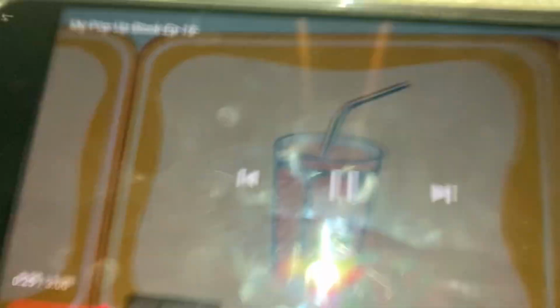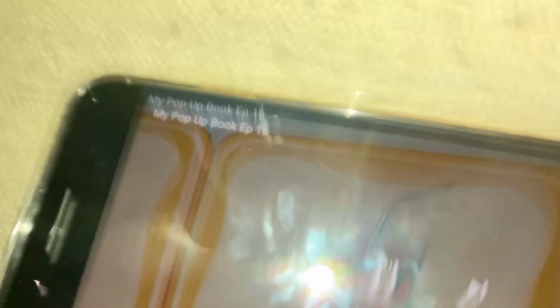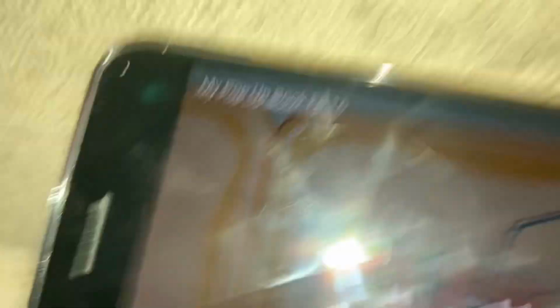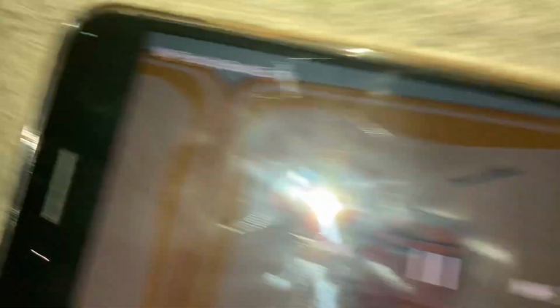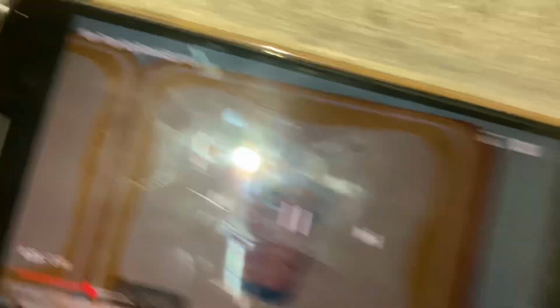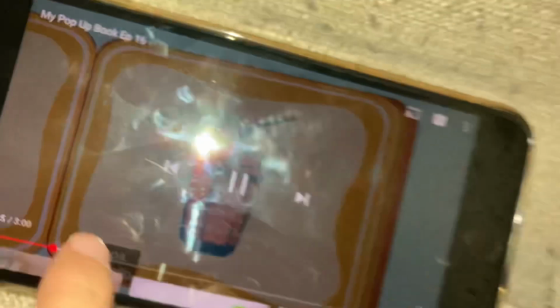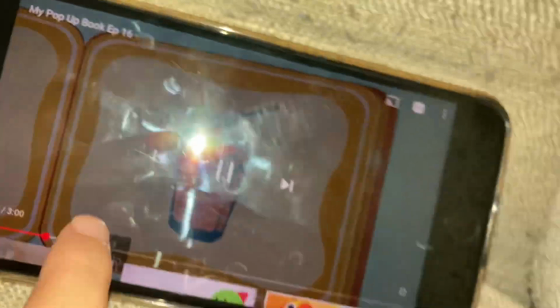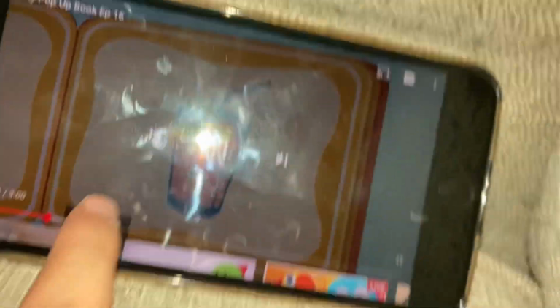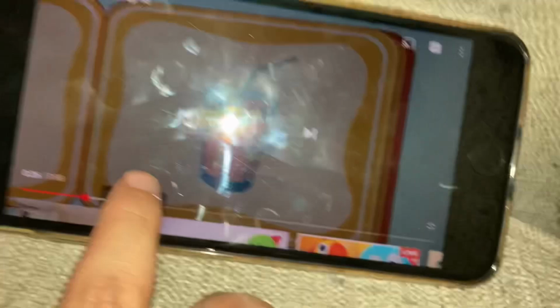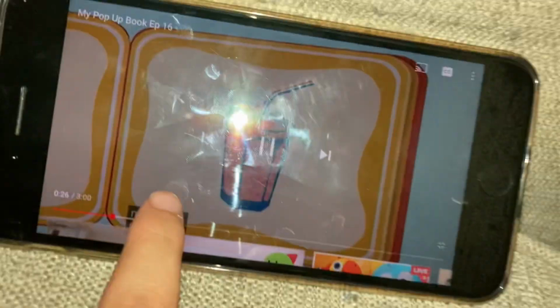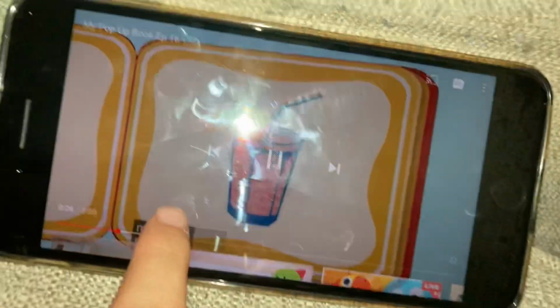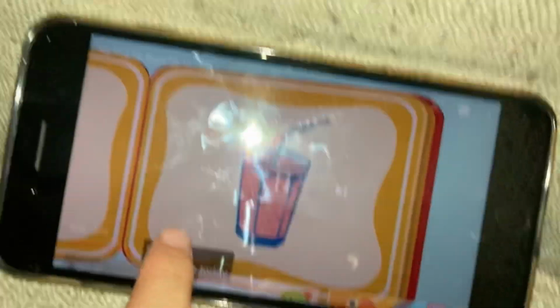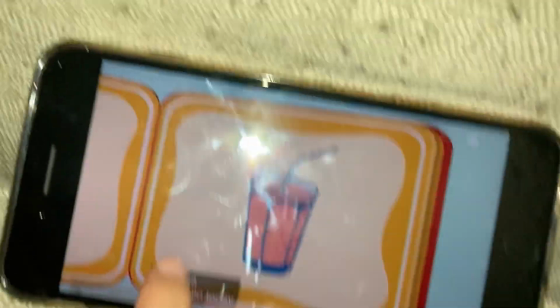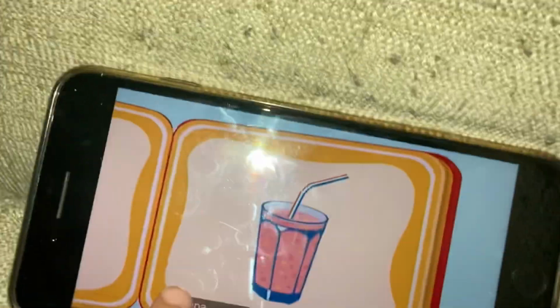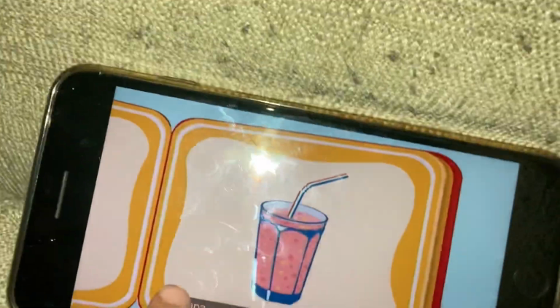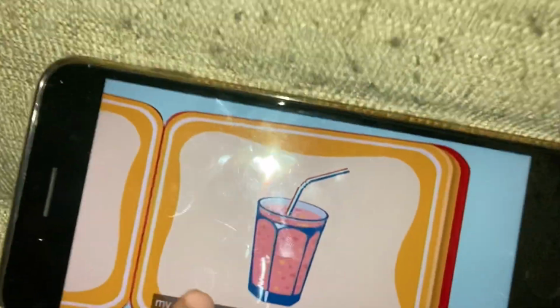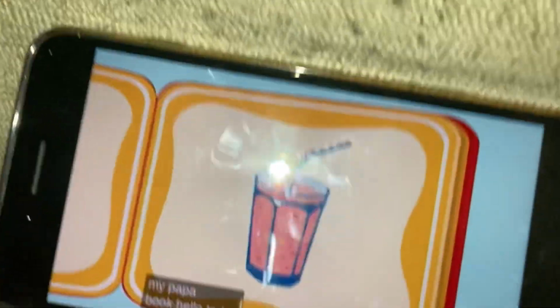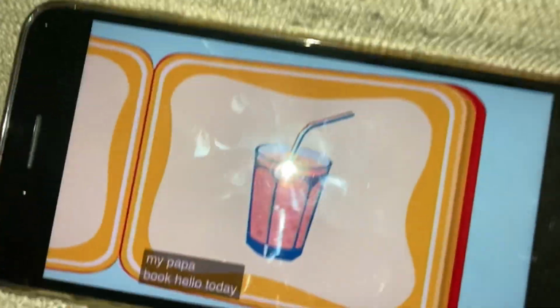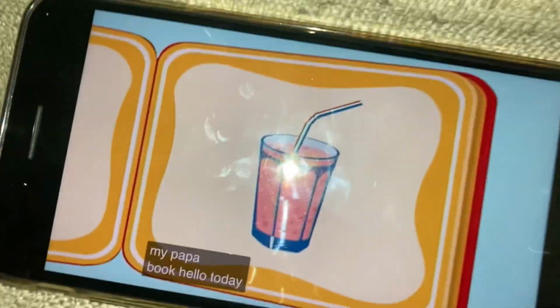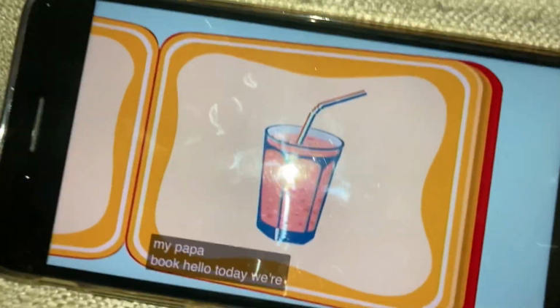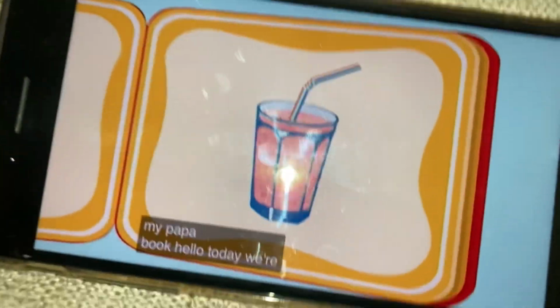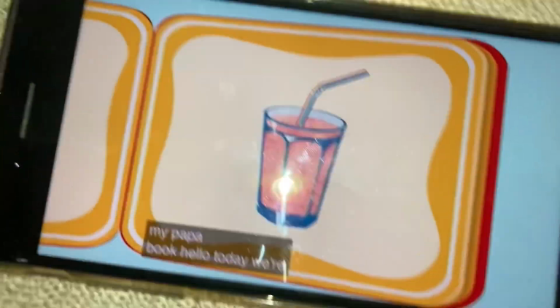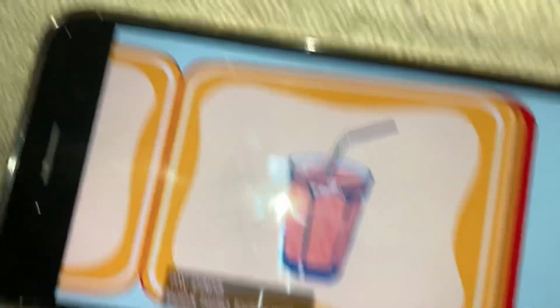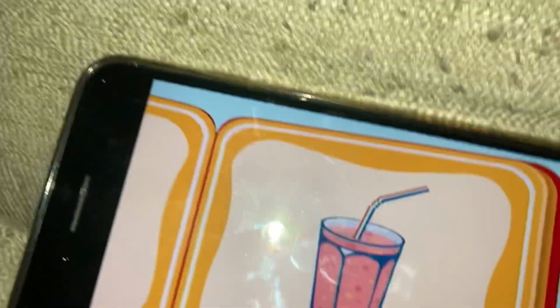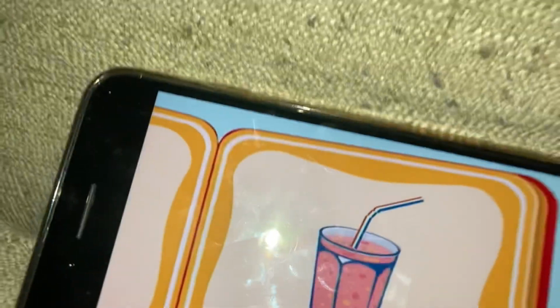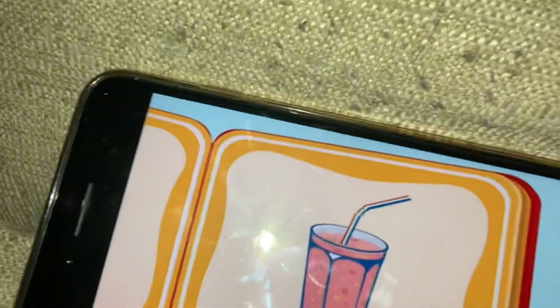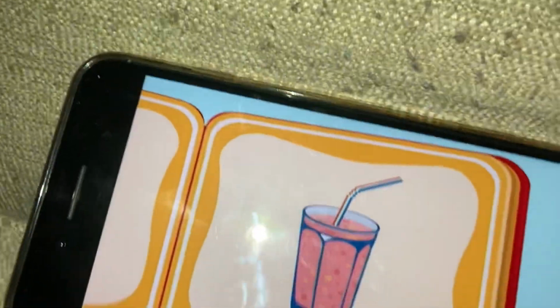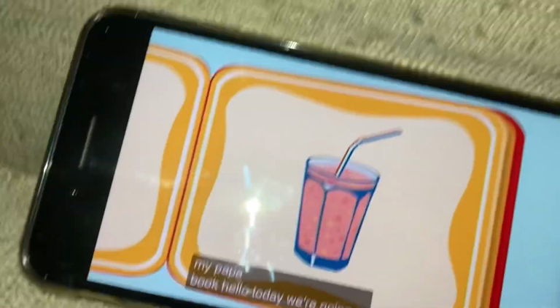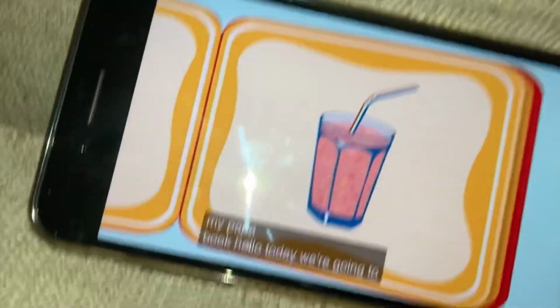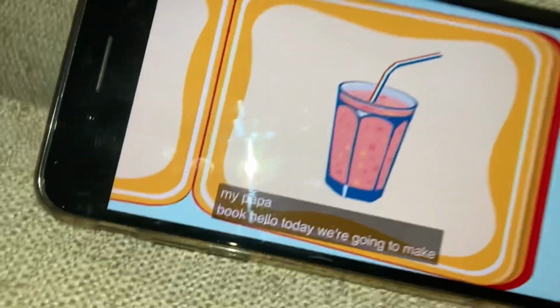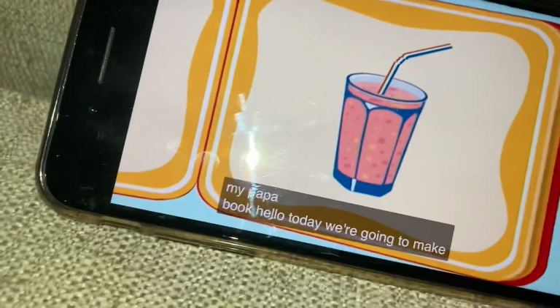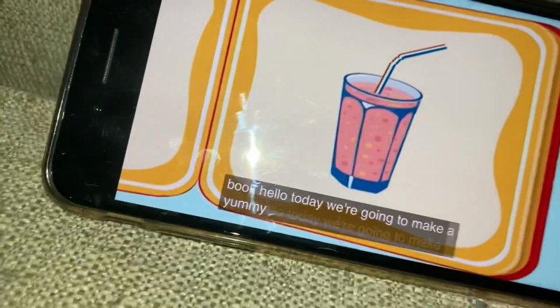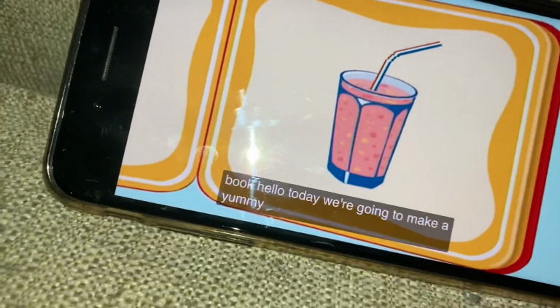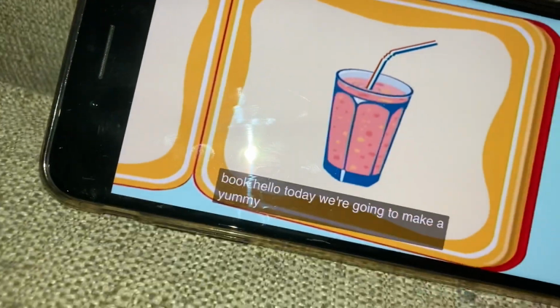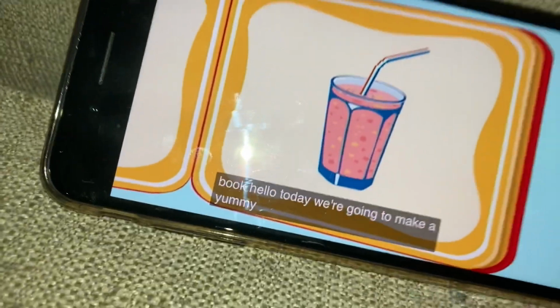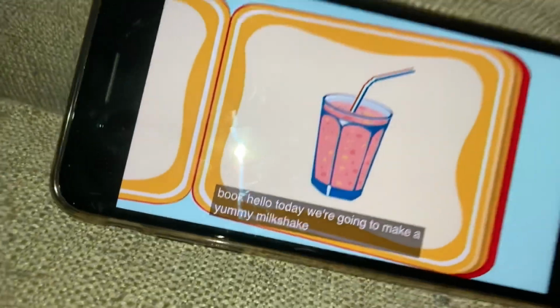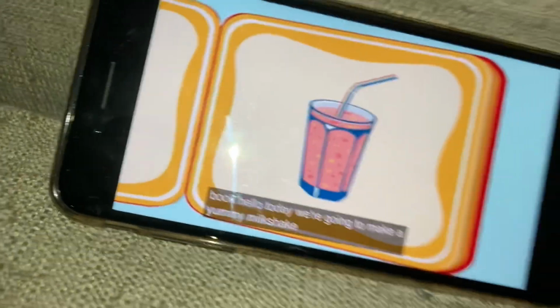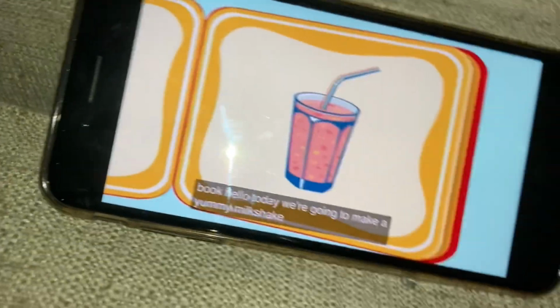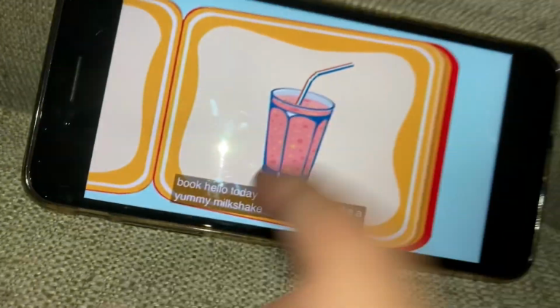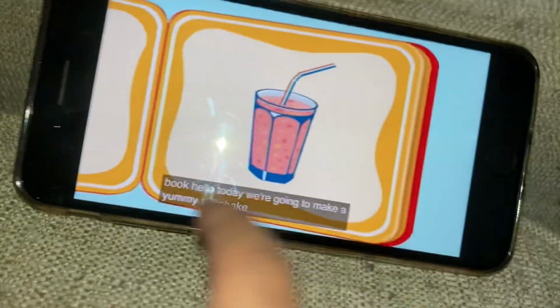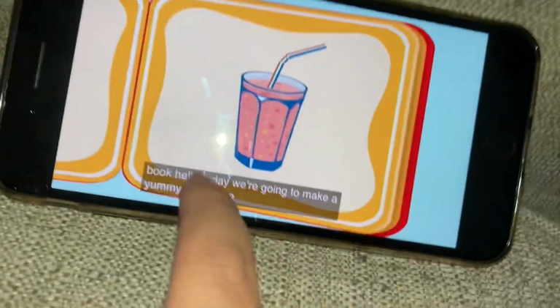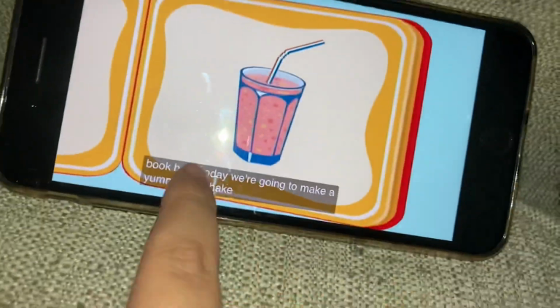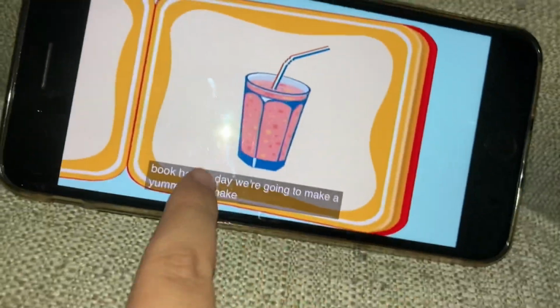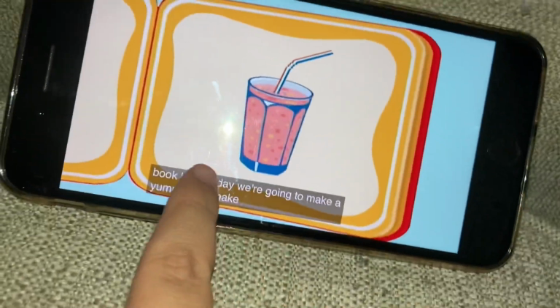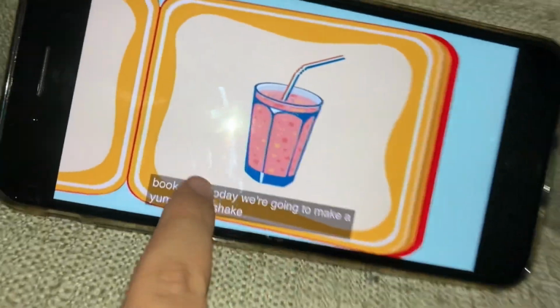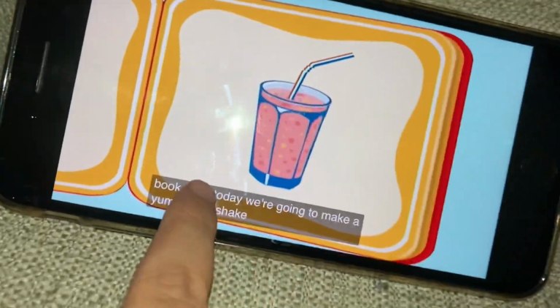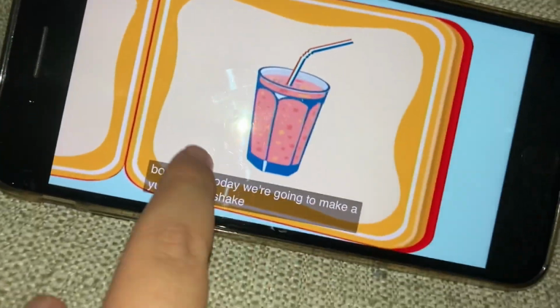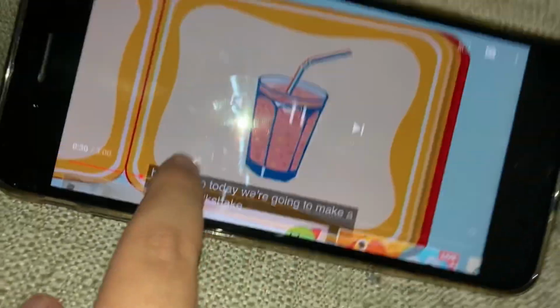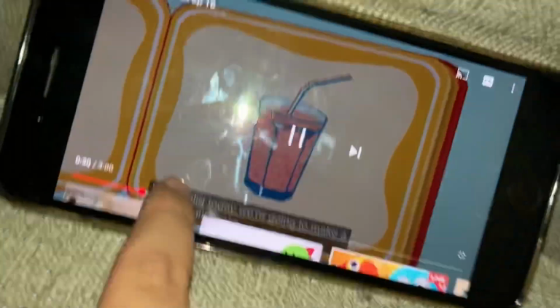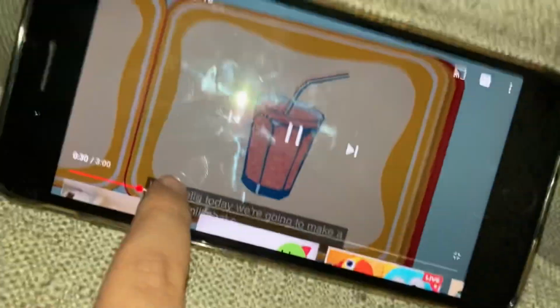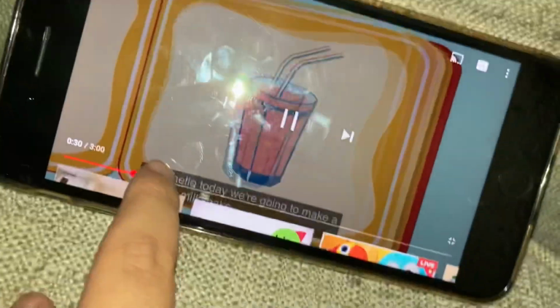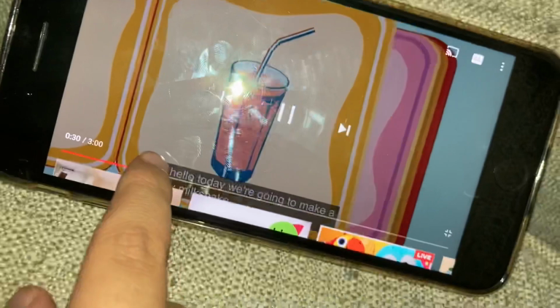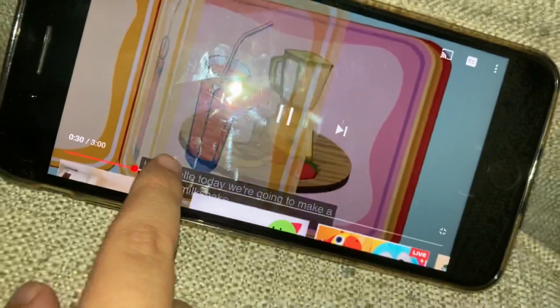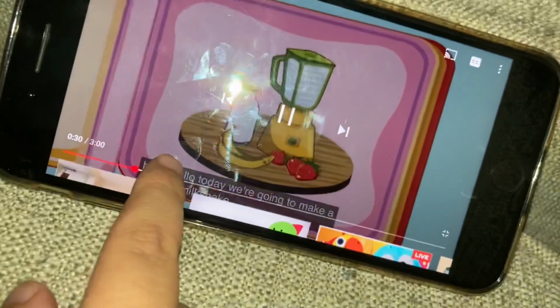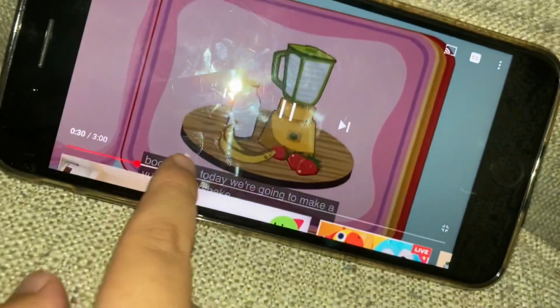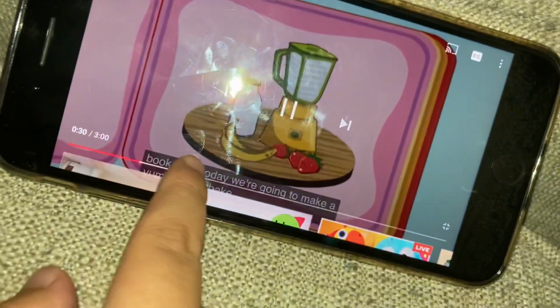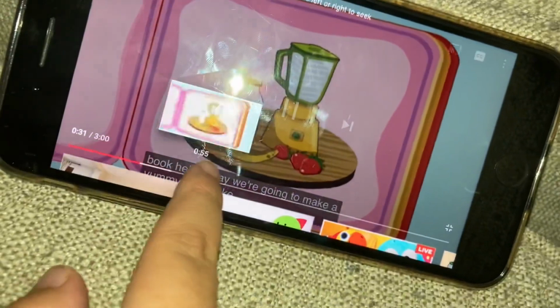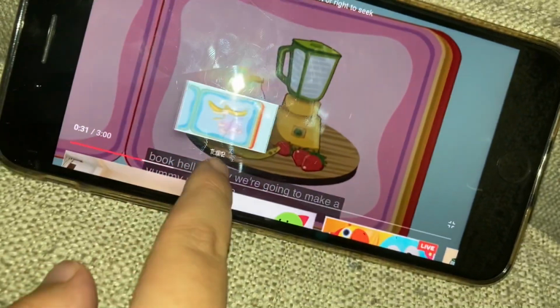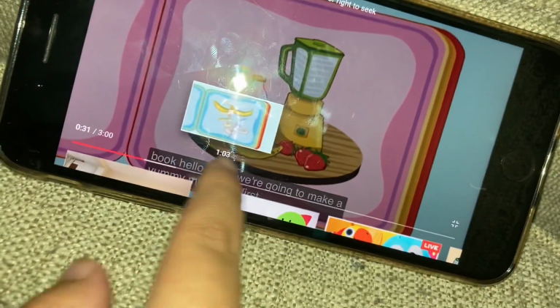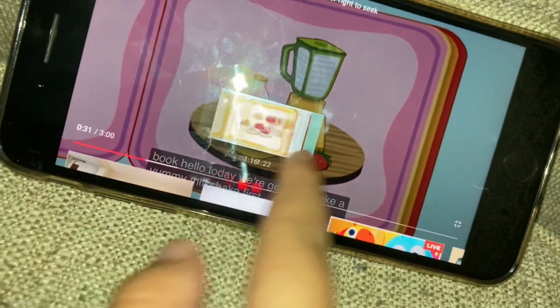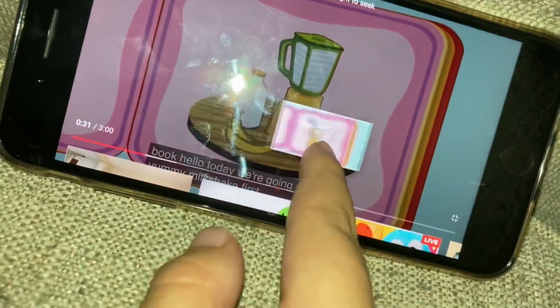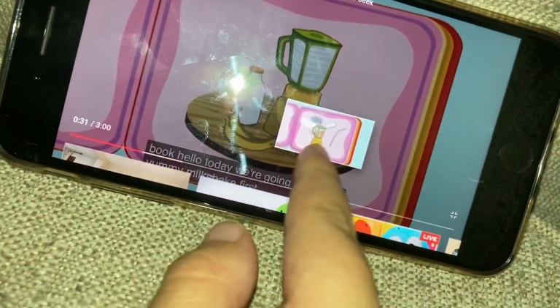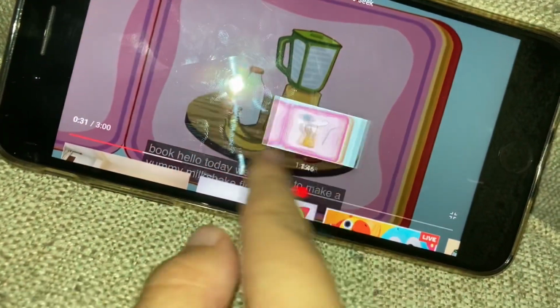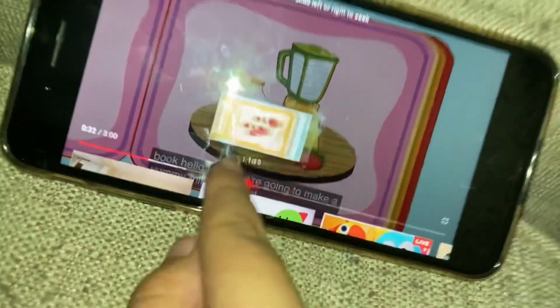Hello! Today, we're going to make a yummy milkshake.